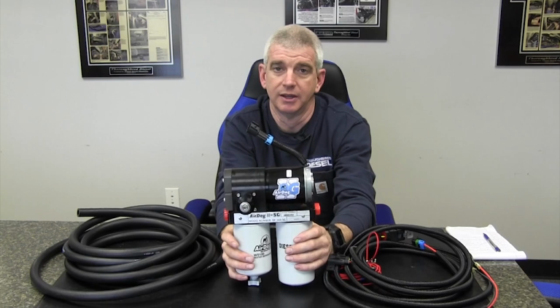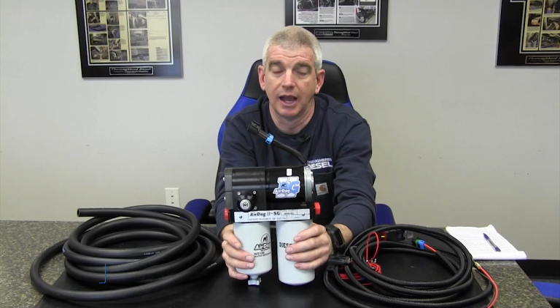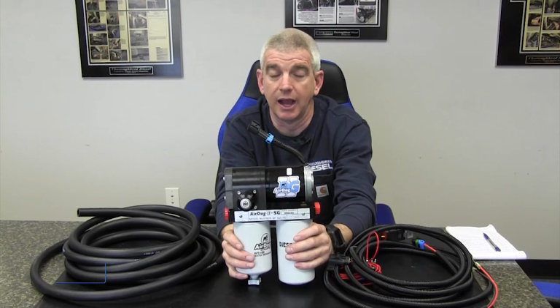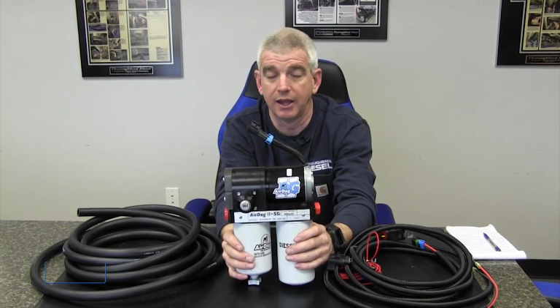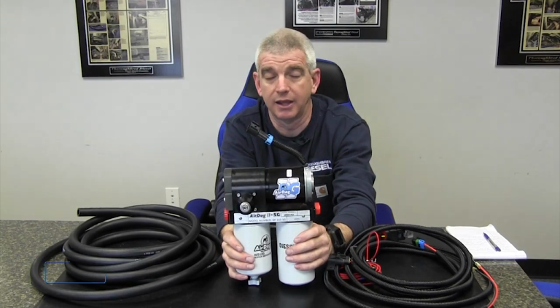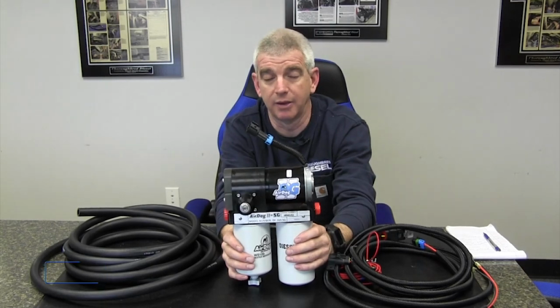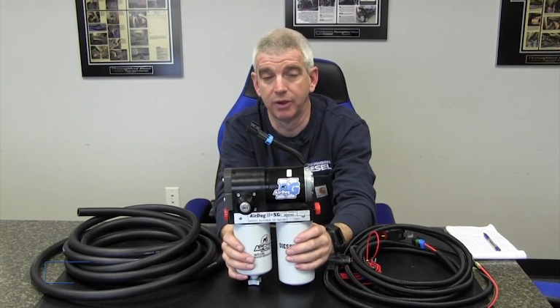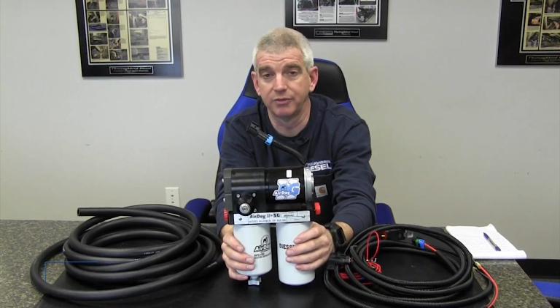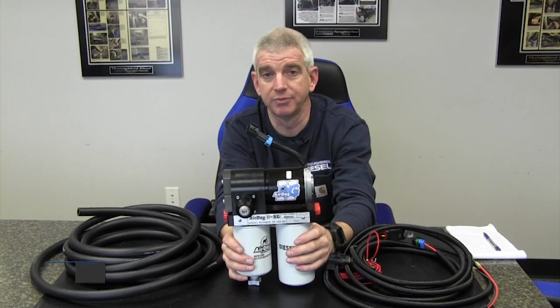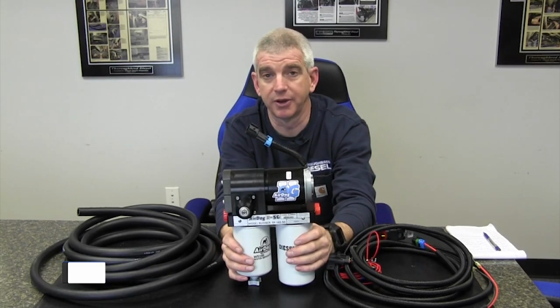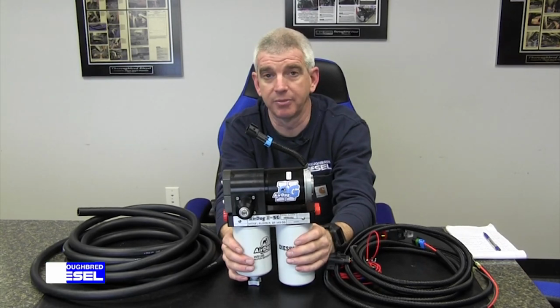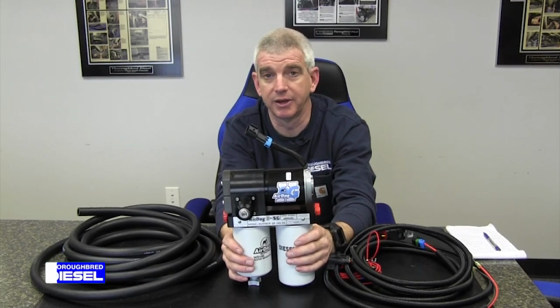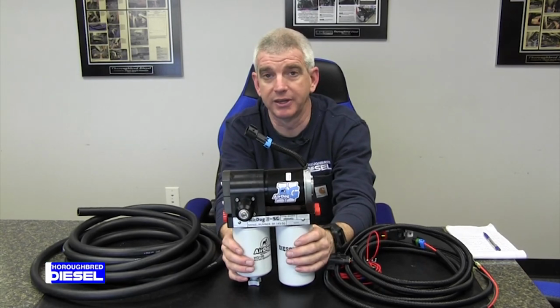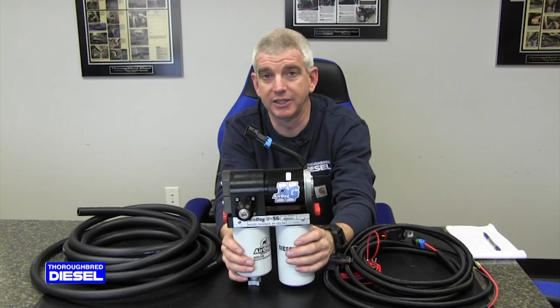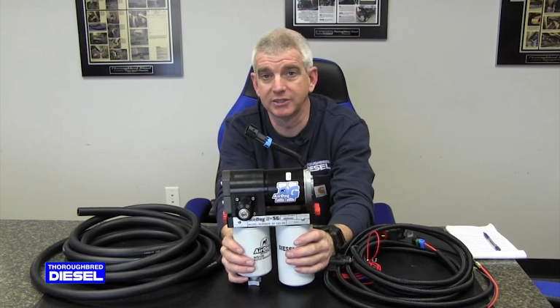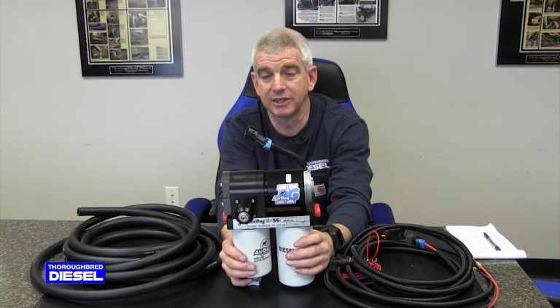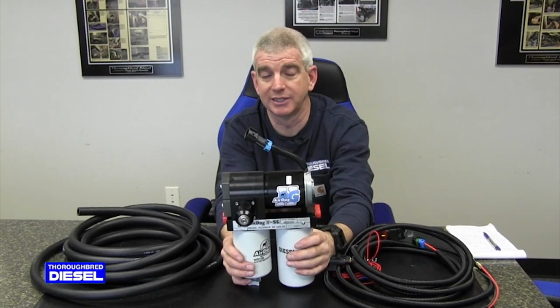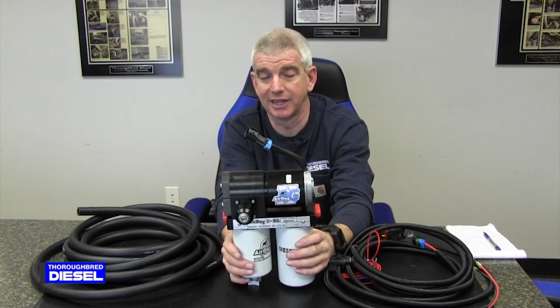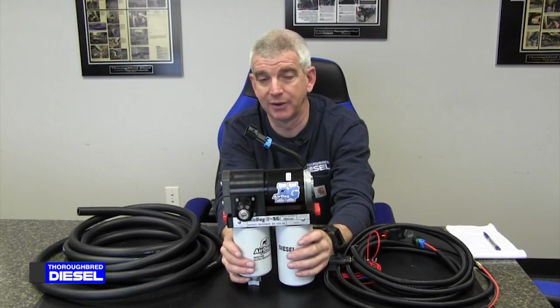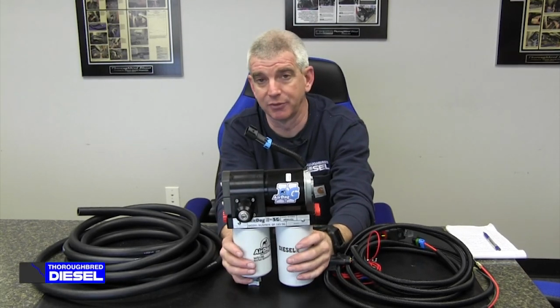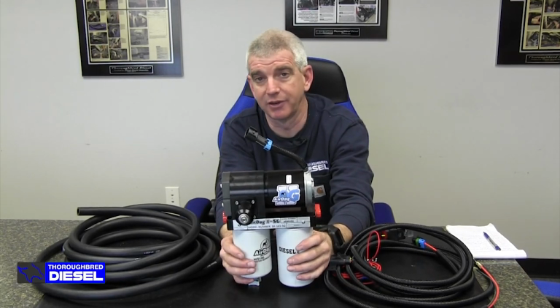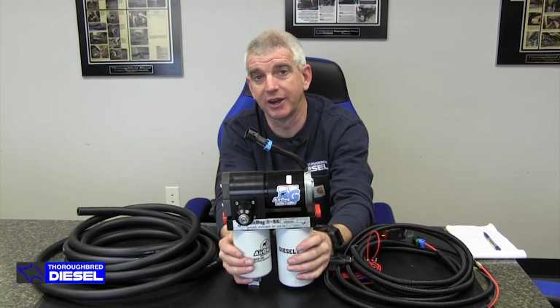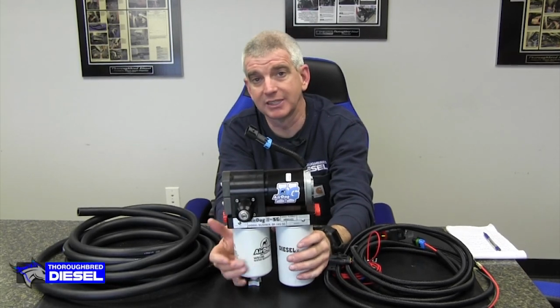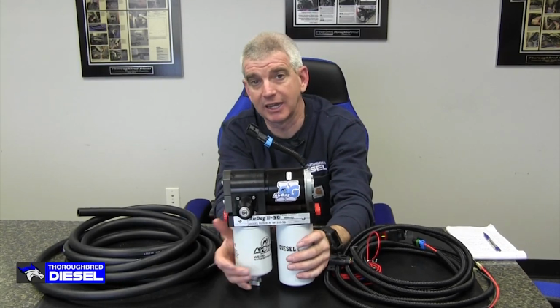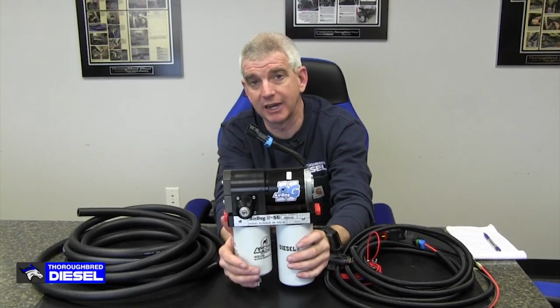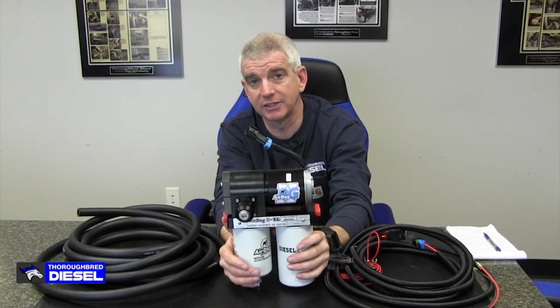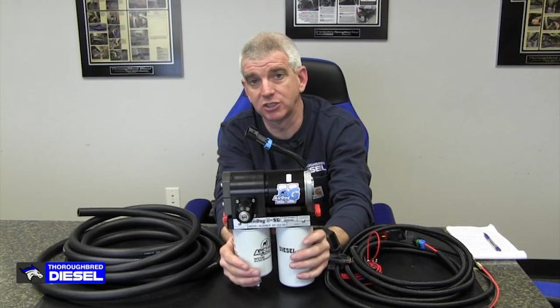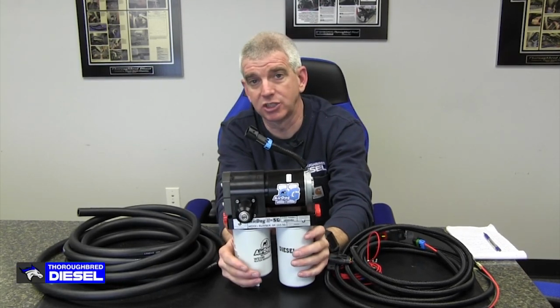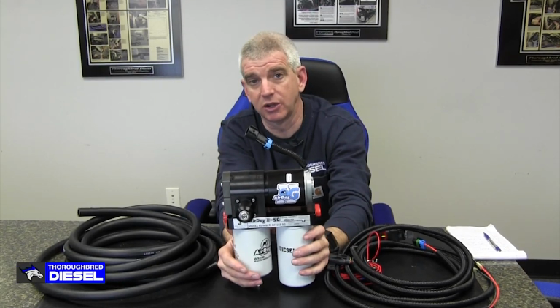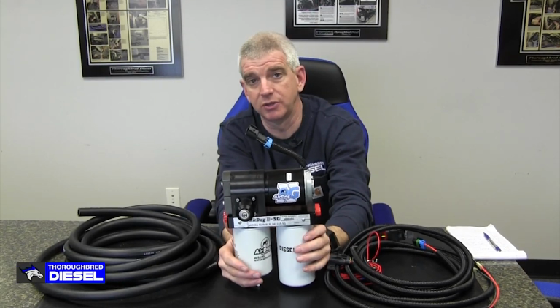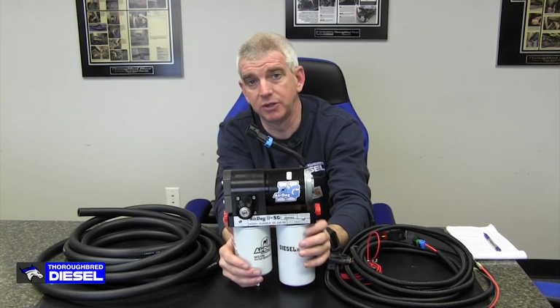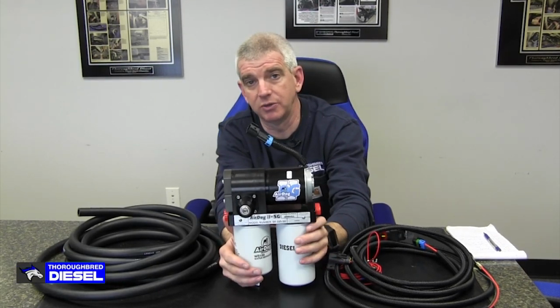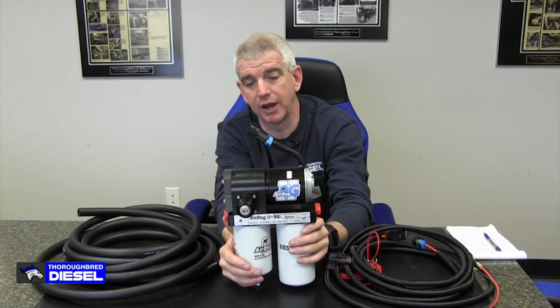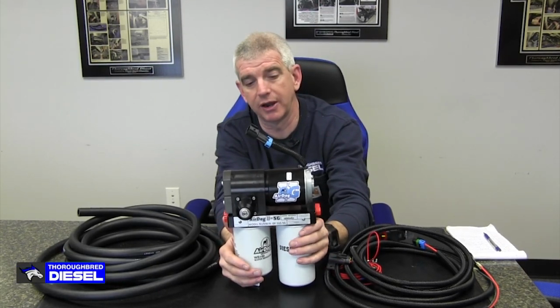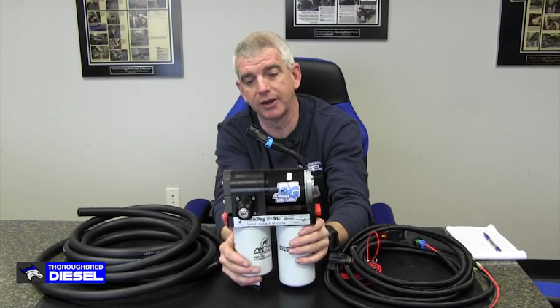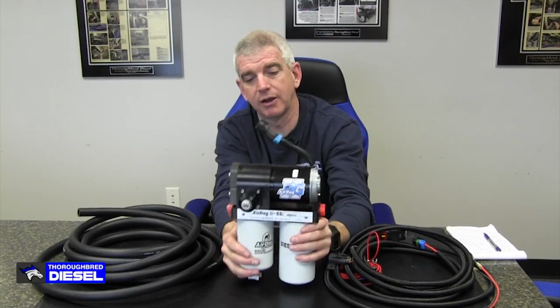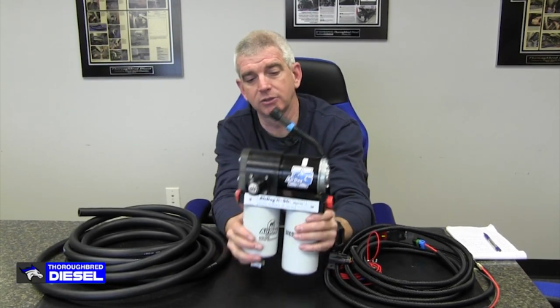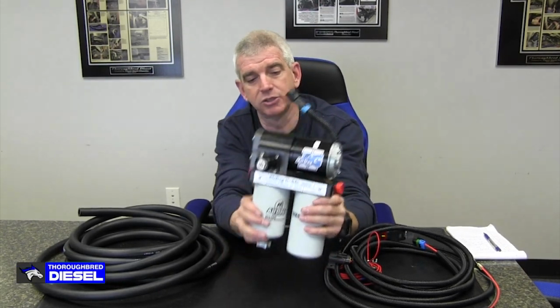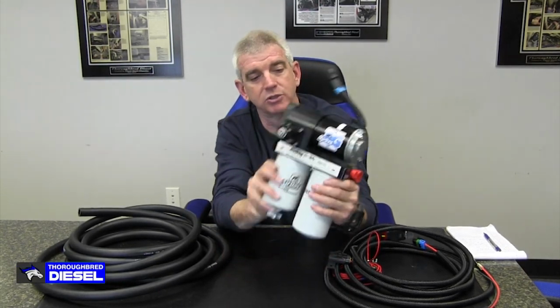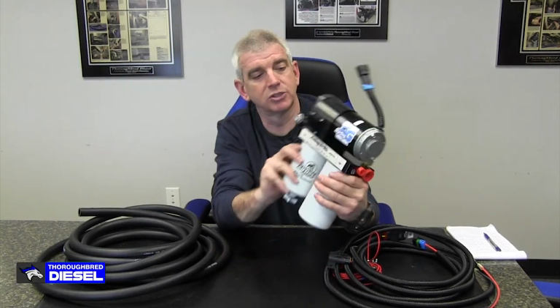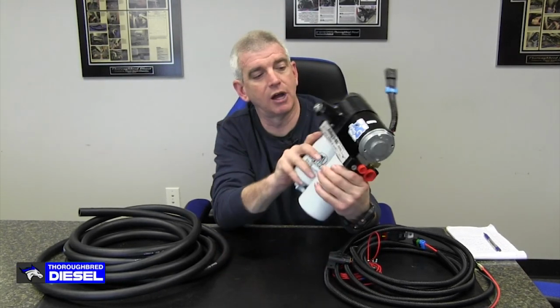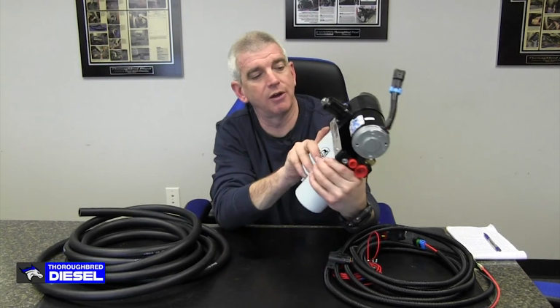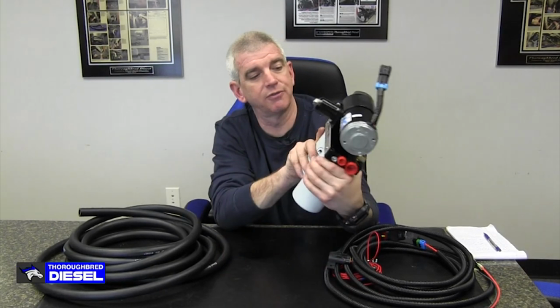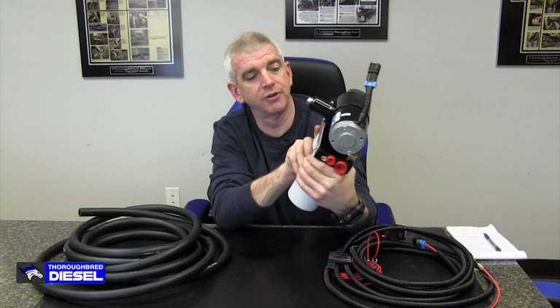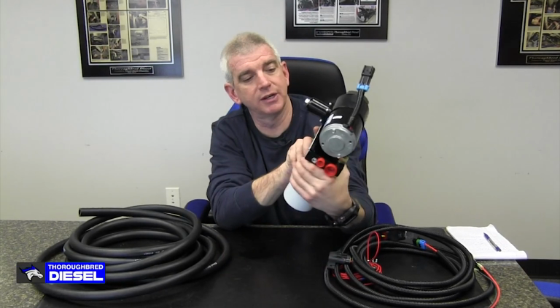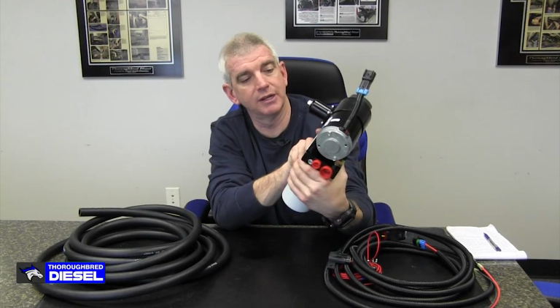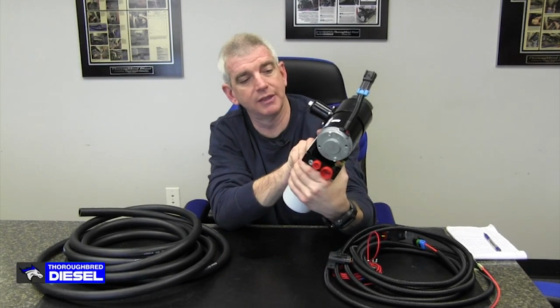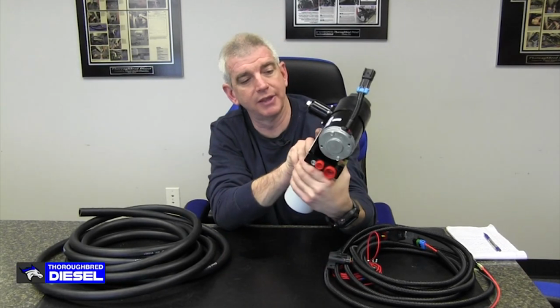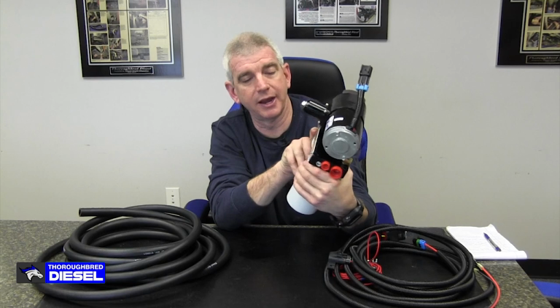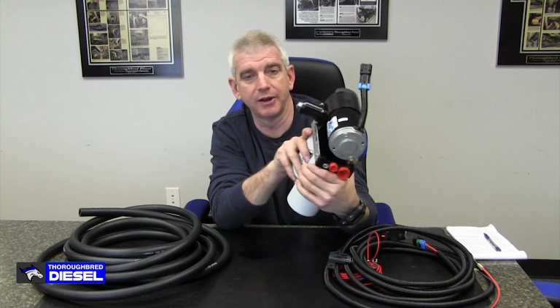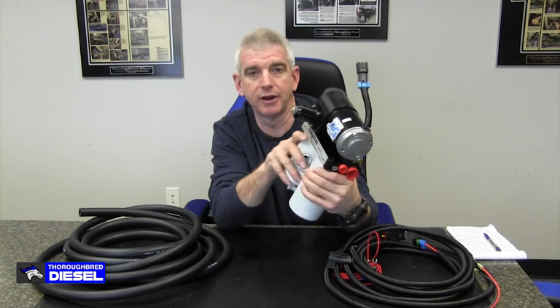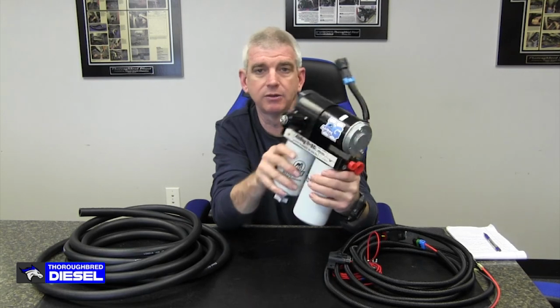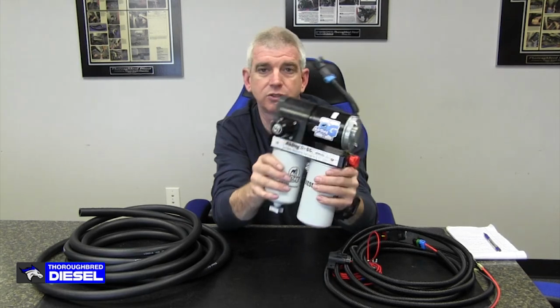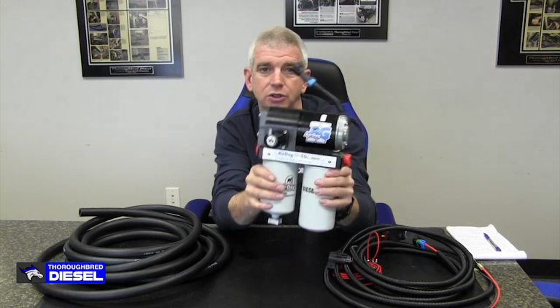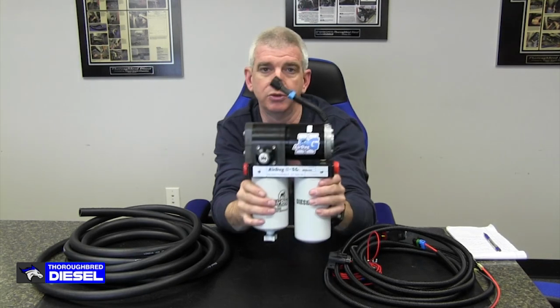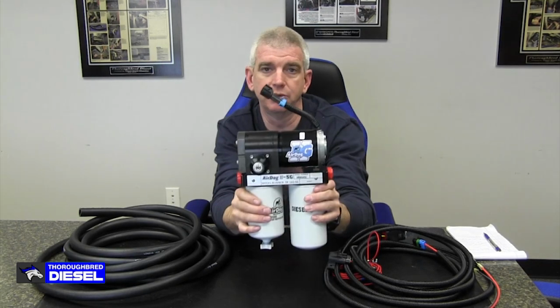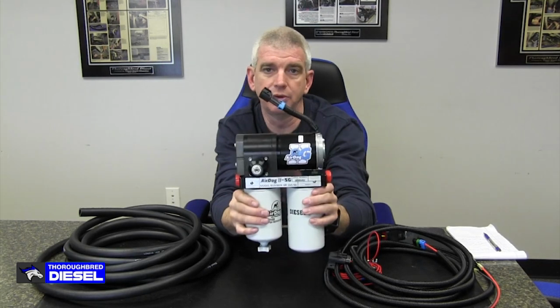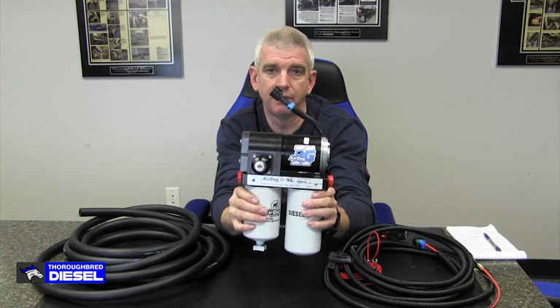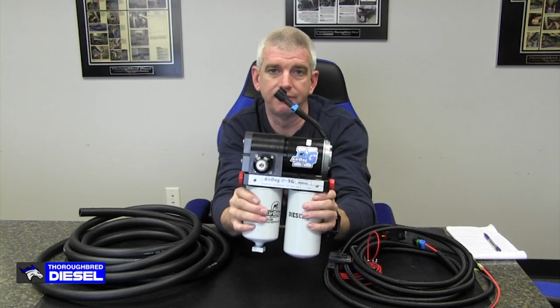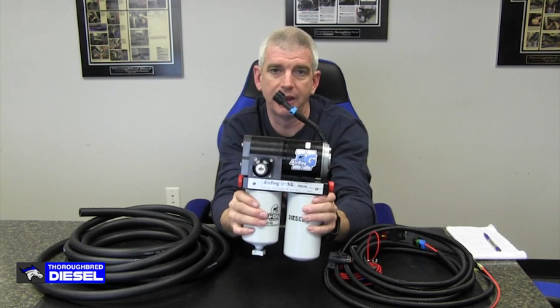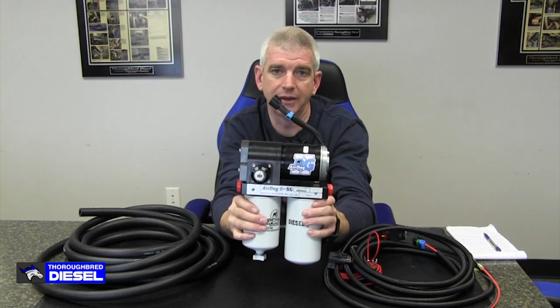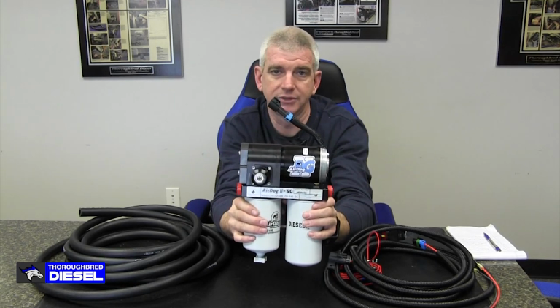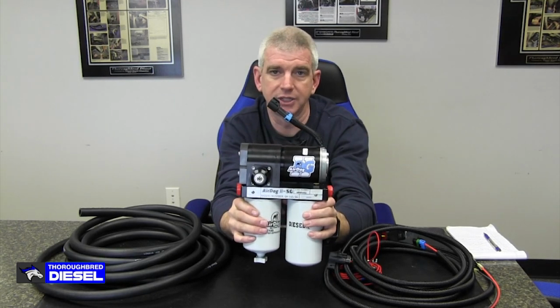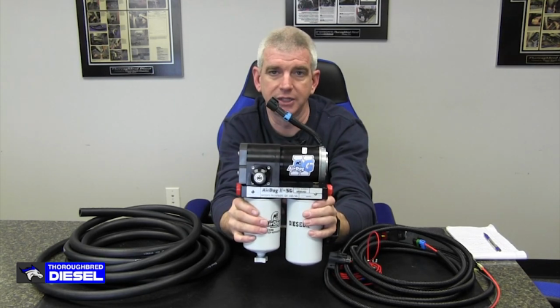Hi, I'm Wade from Thoroughbred Diesel and today we're very excited to show you AirDog's newest offering, the AirDog 2 5G.